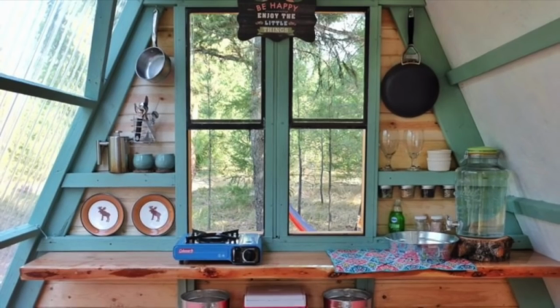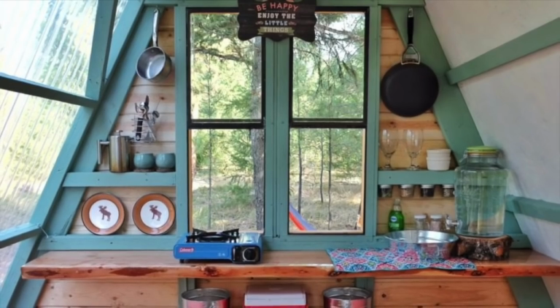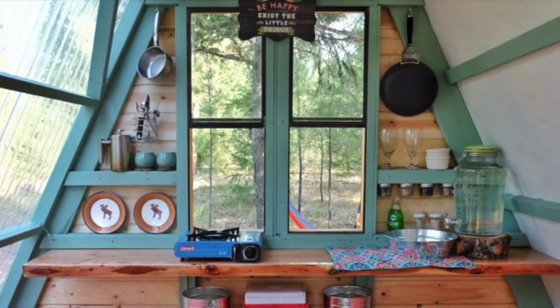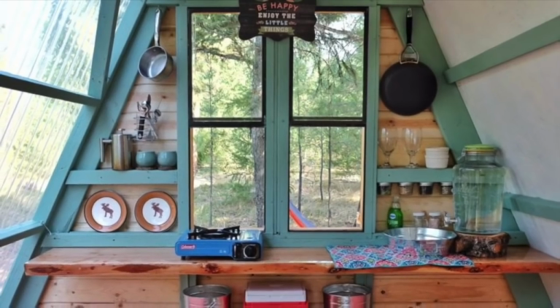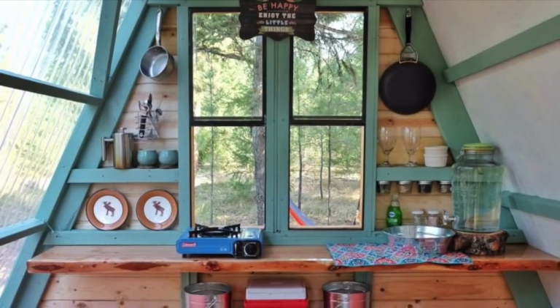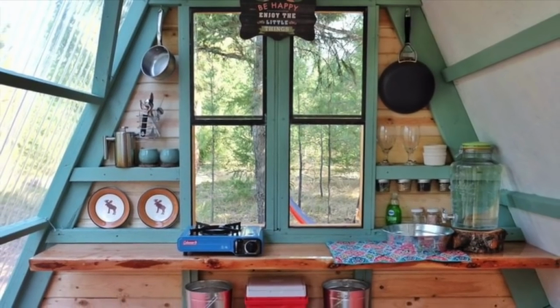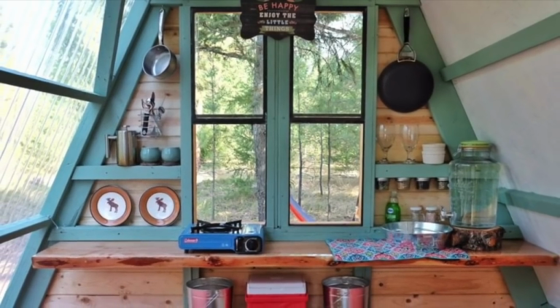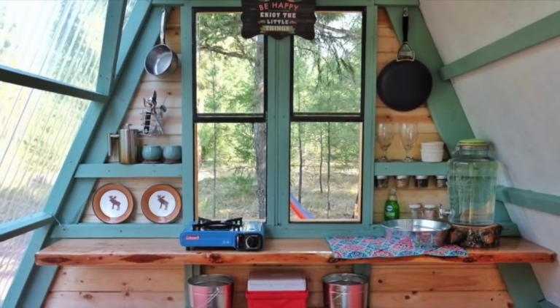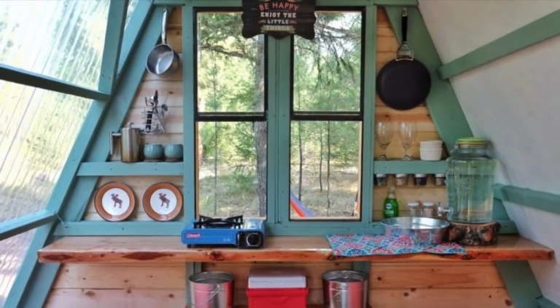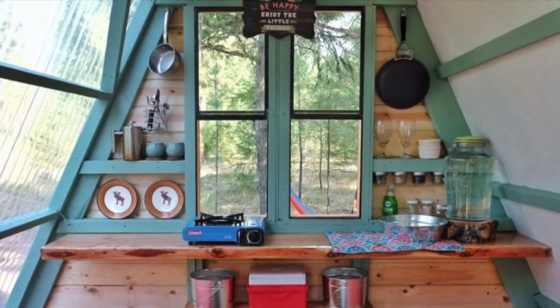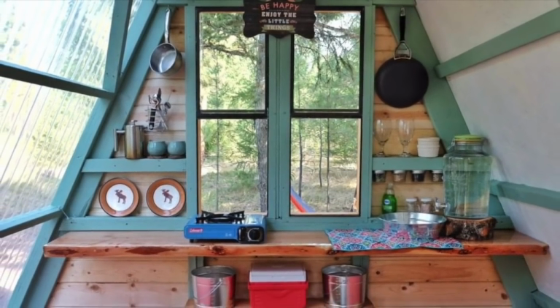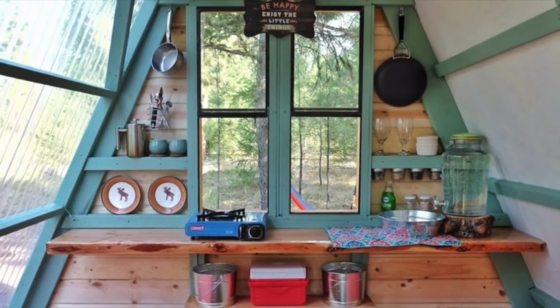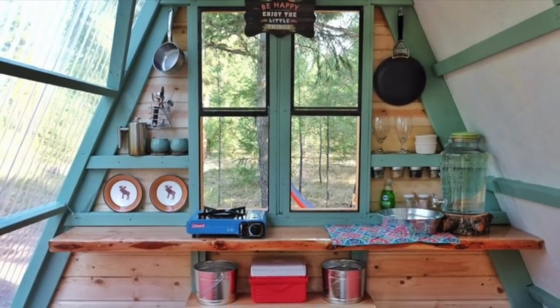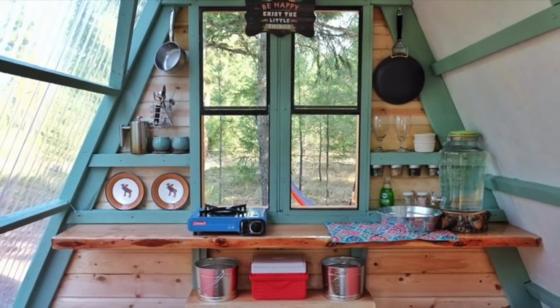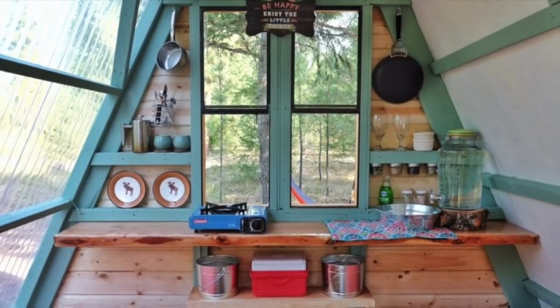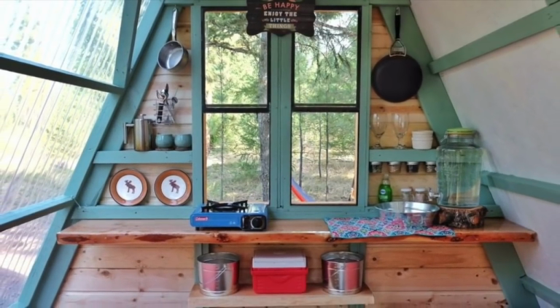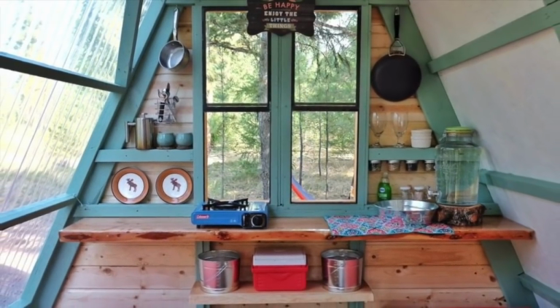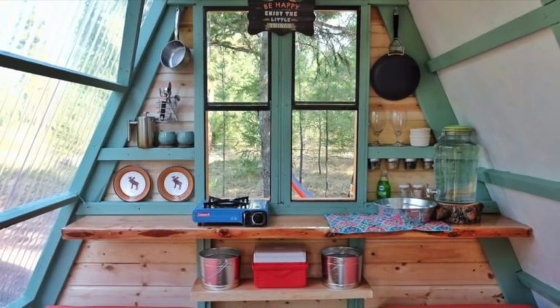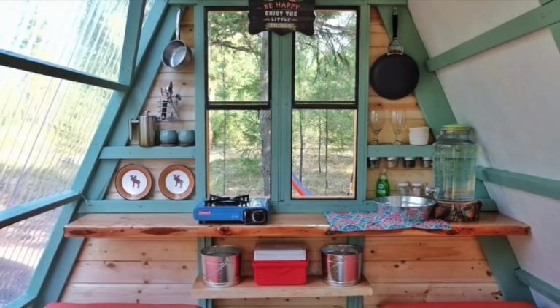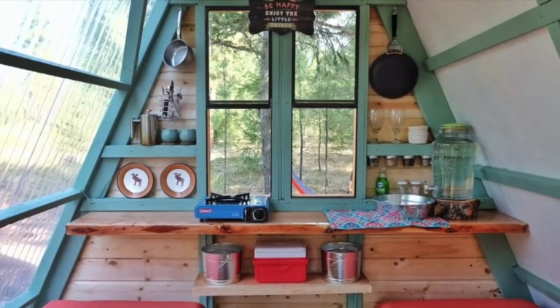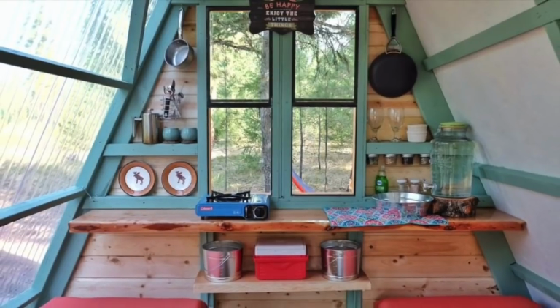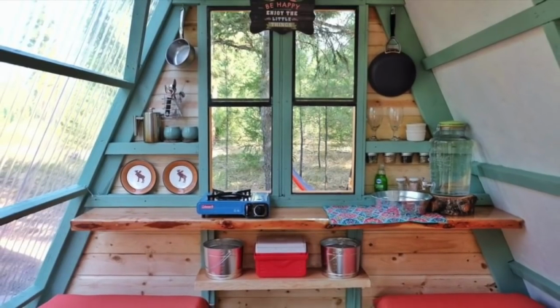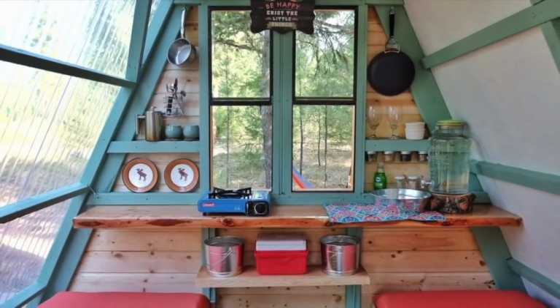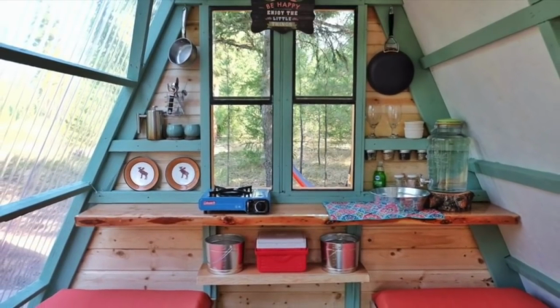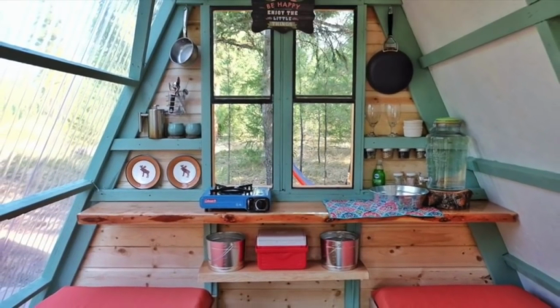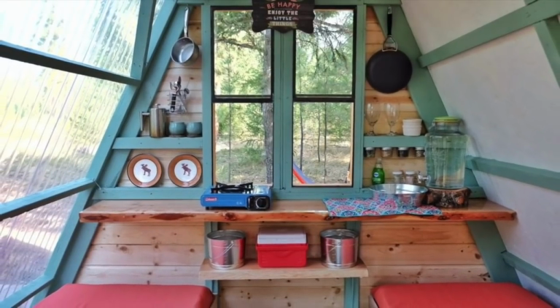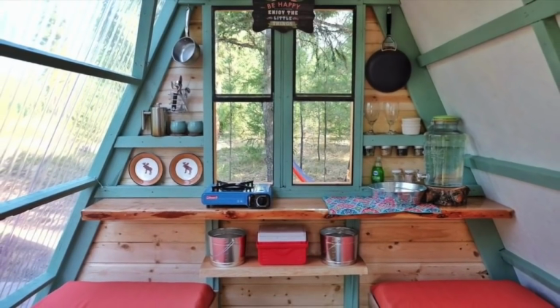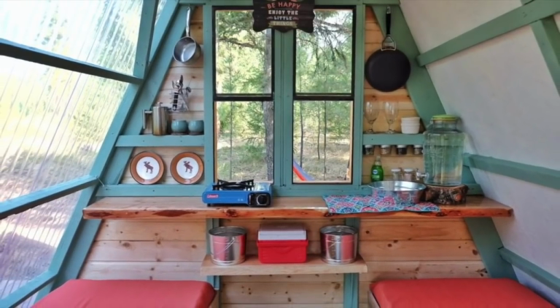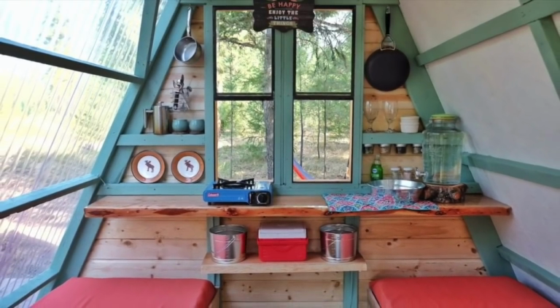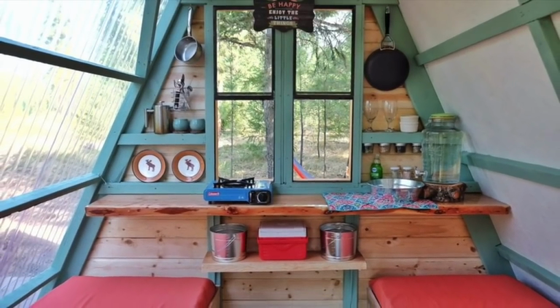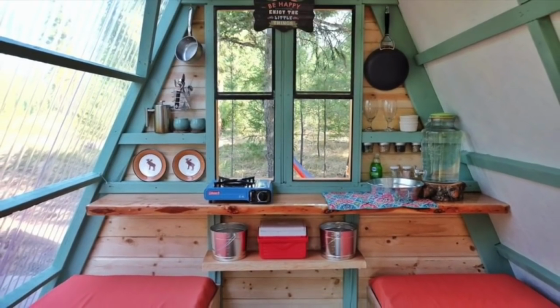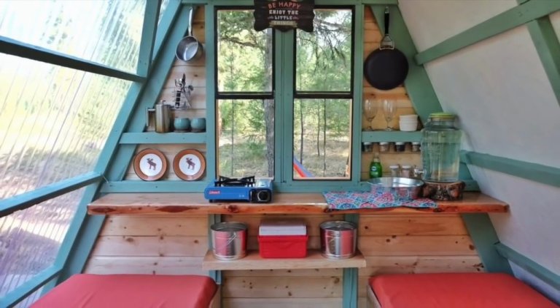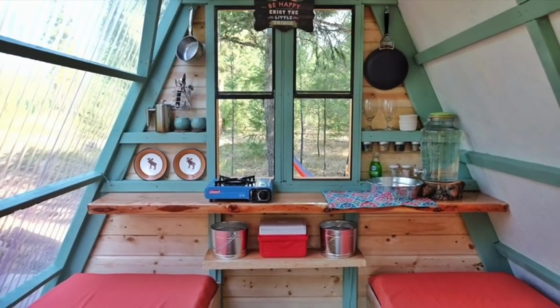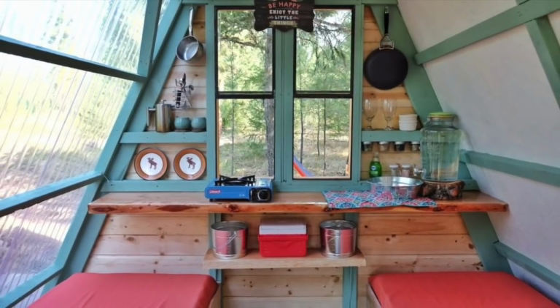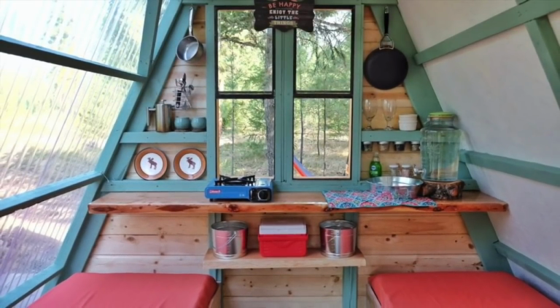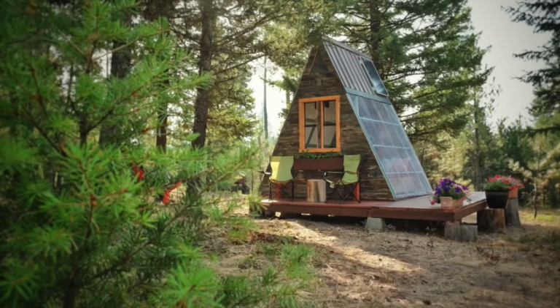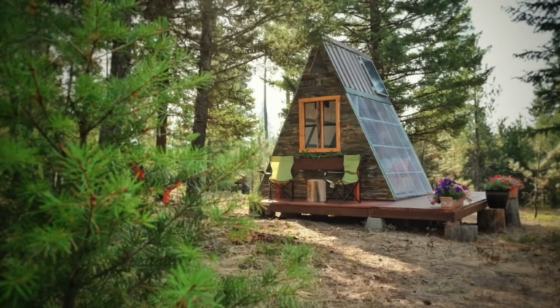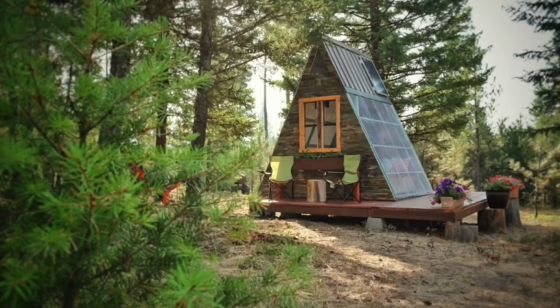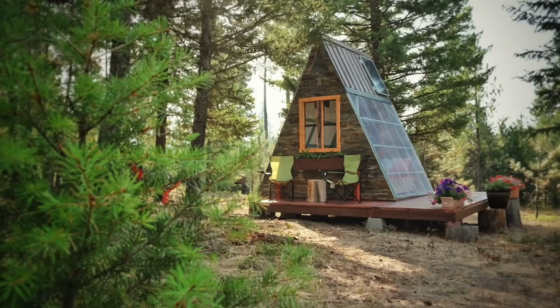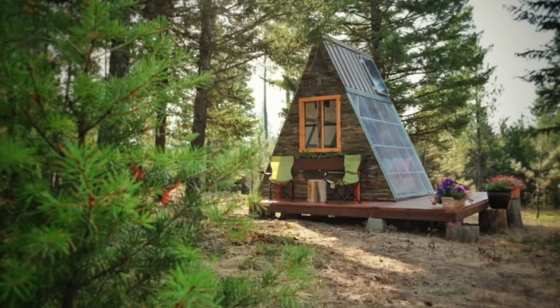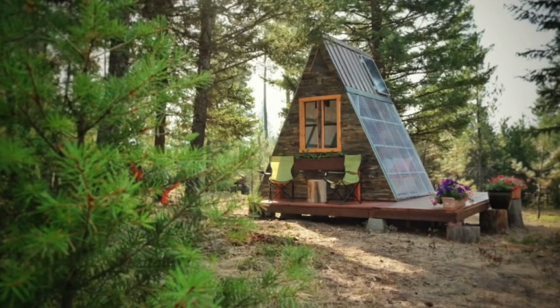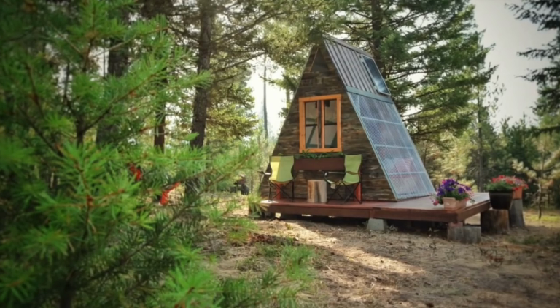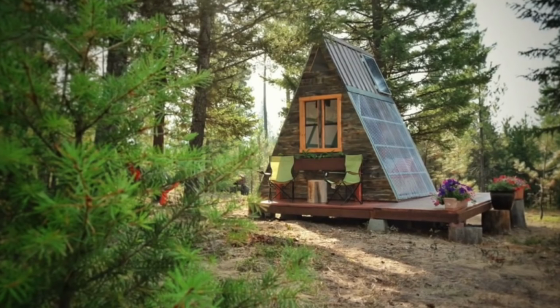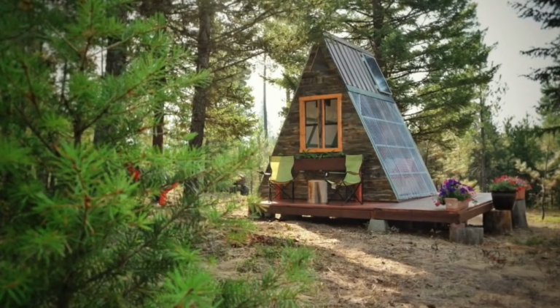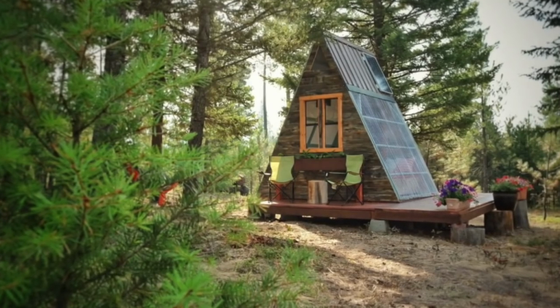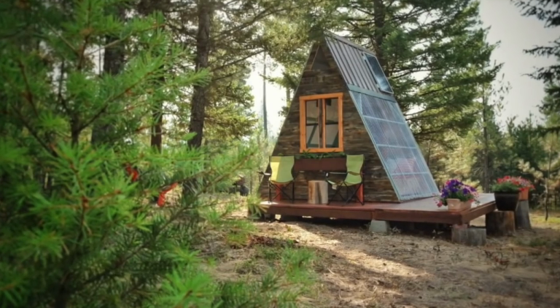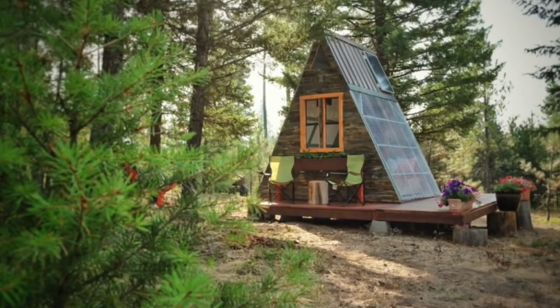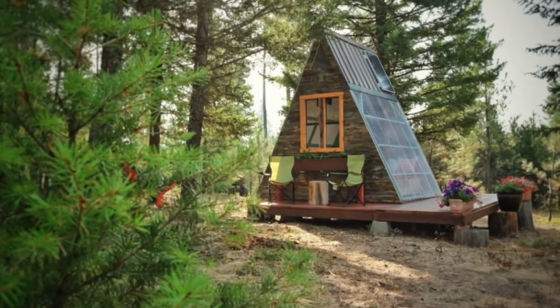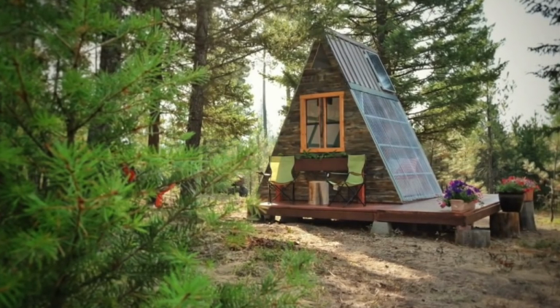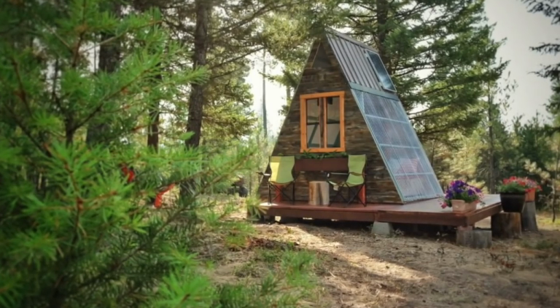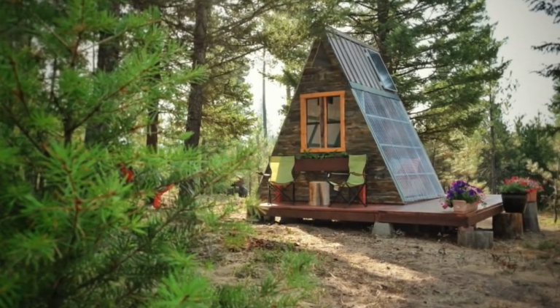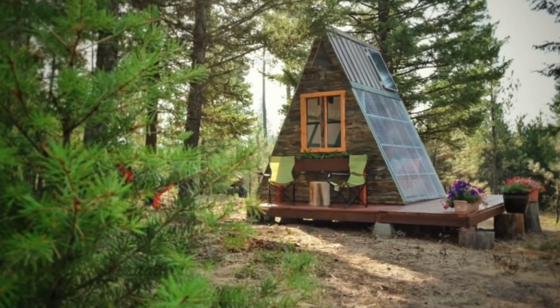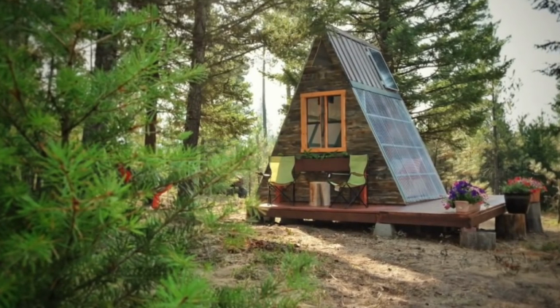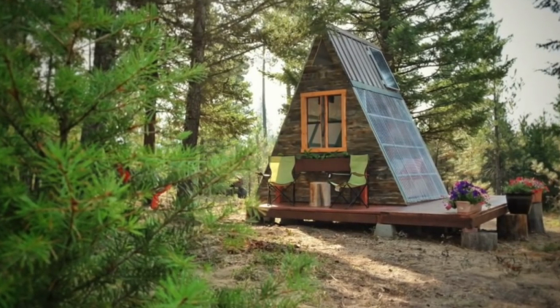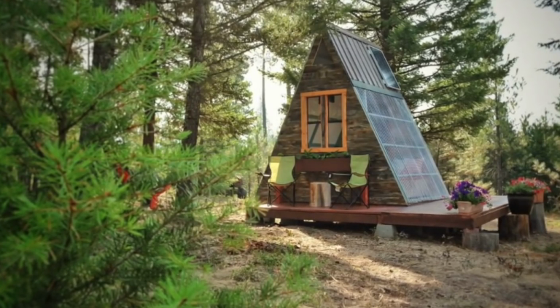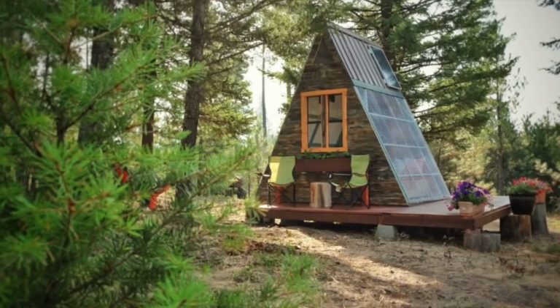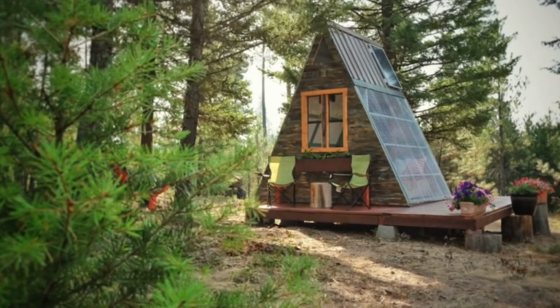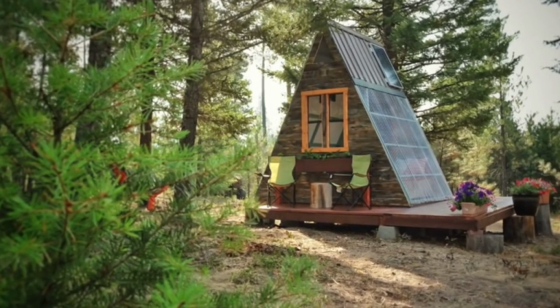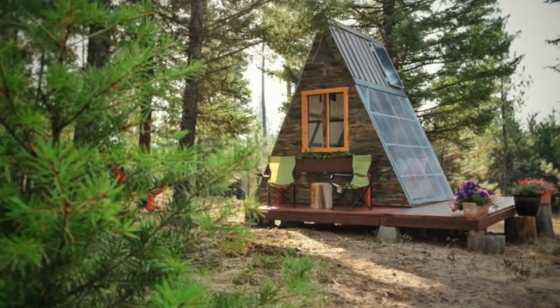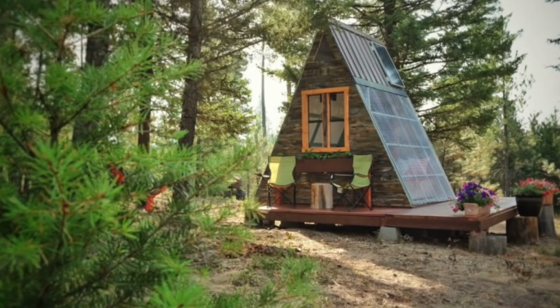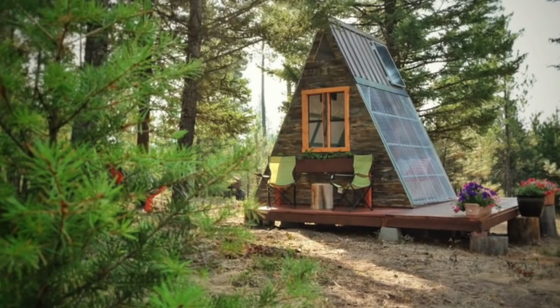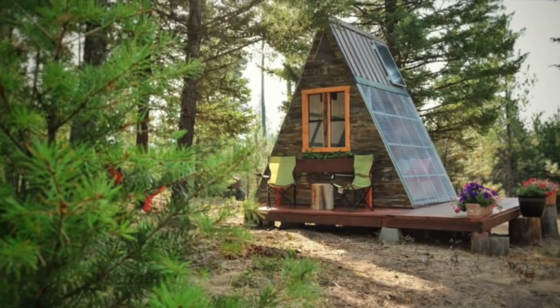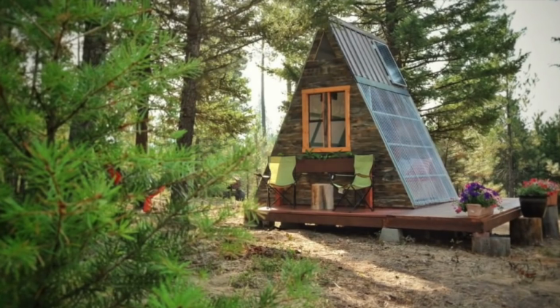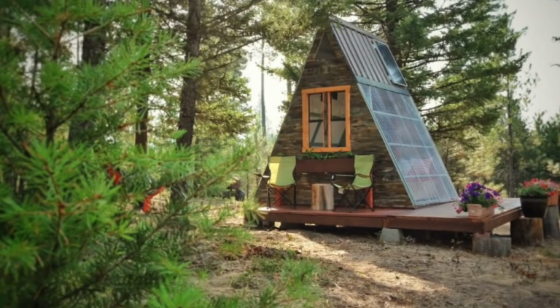Be sure to check out our plans for our transforming A-frame getaway cabin. This one here only built for $700 bucks at RelaxShacks.com.